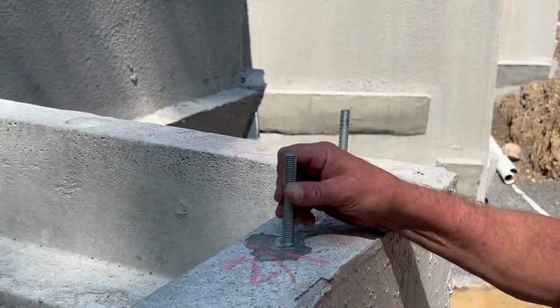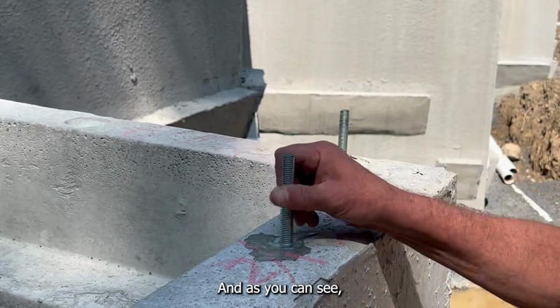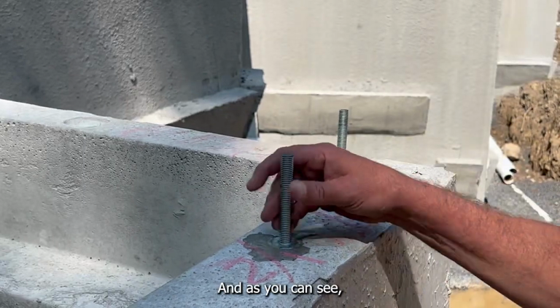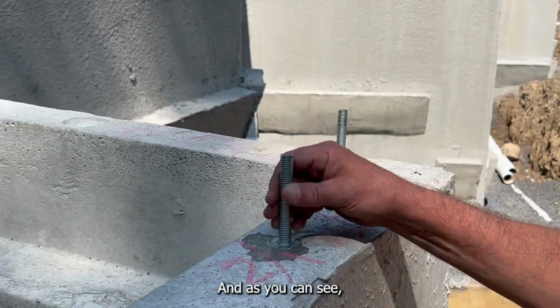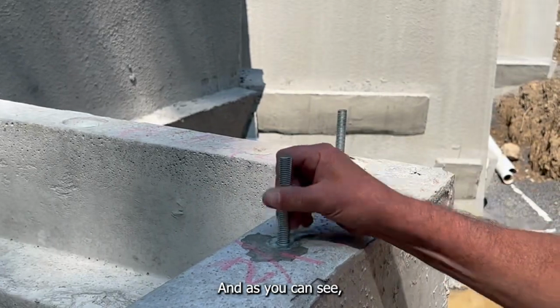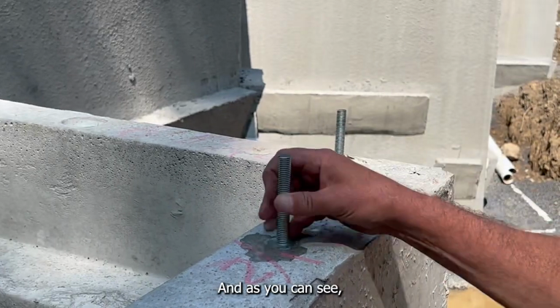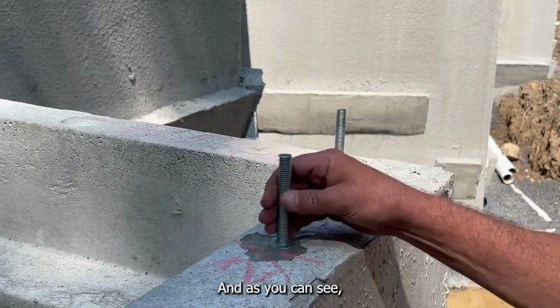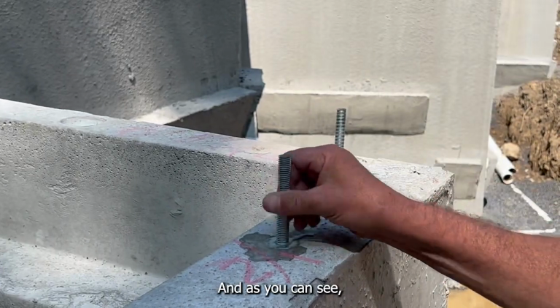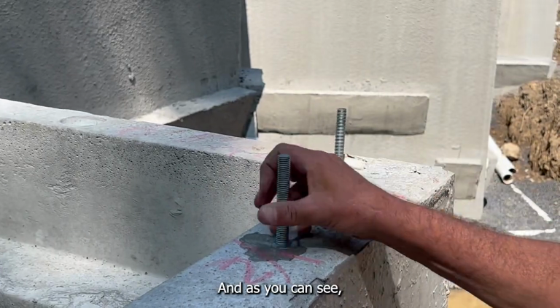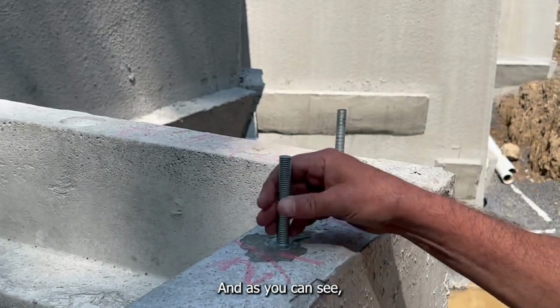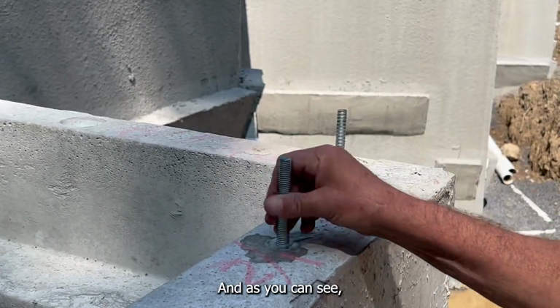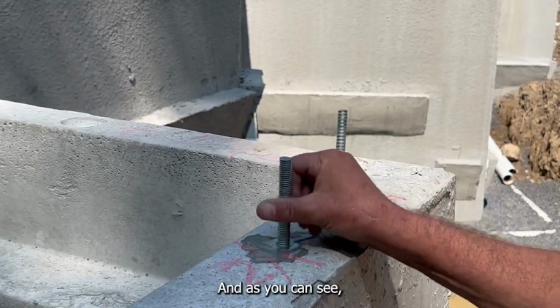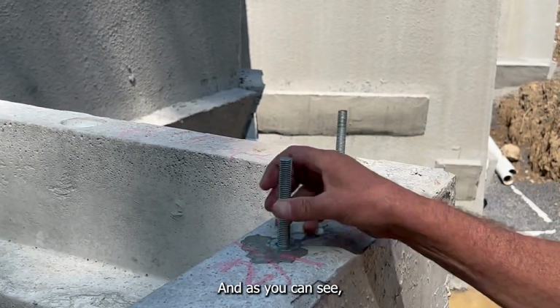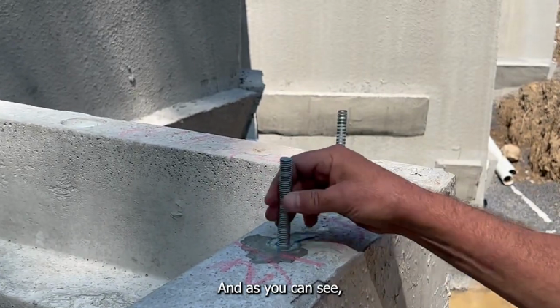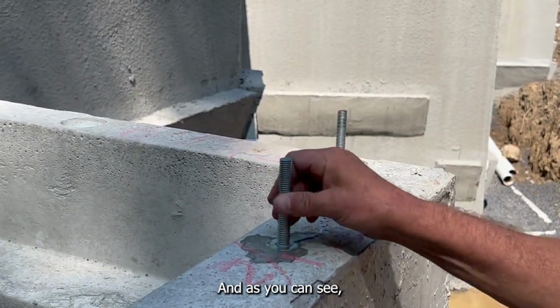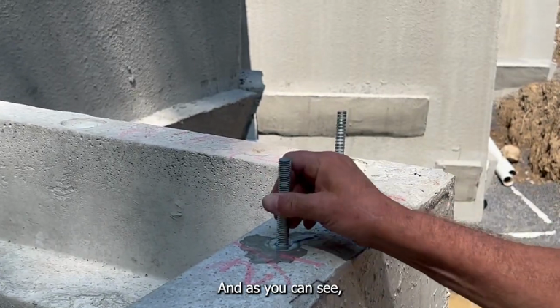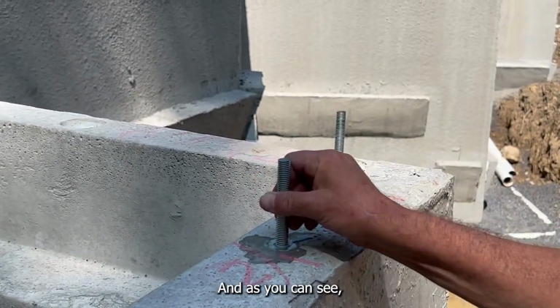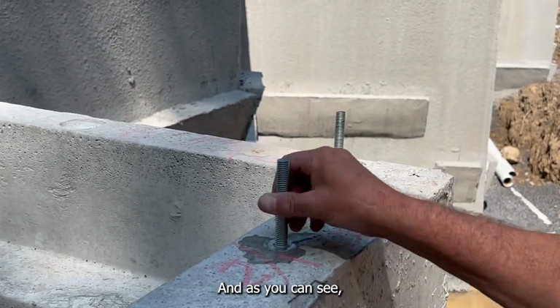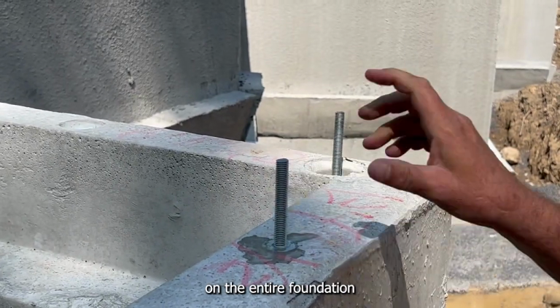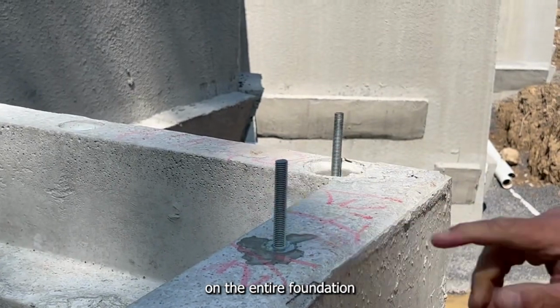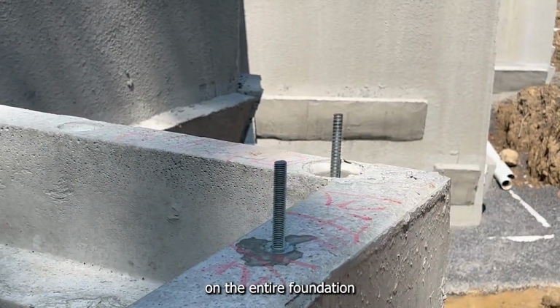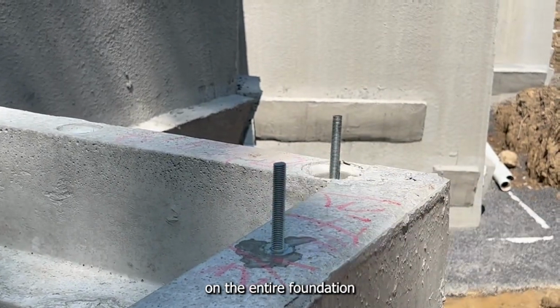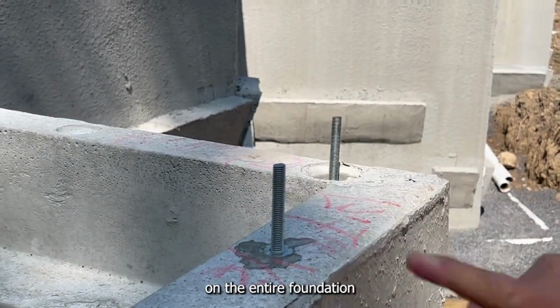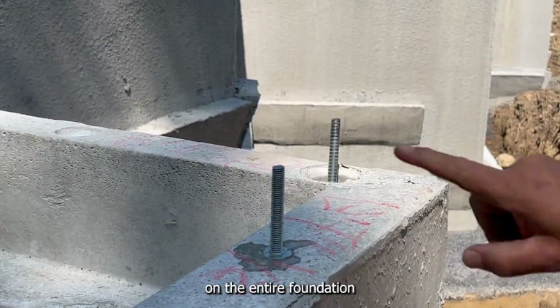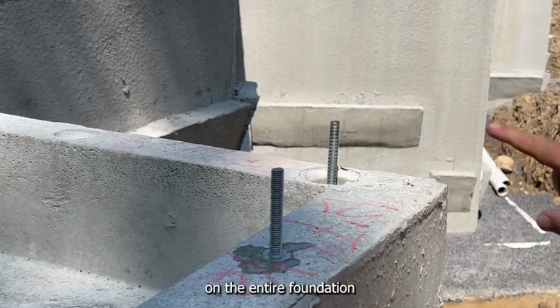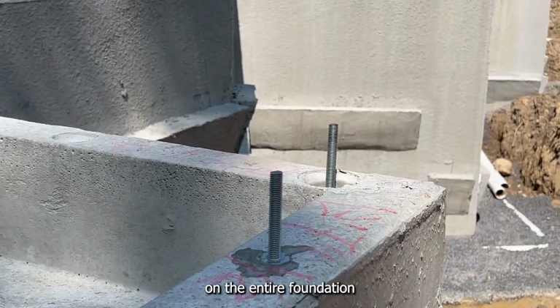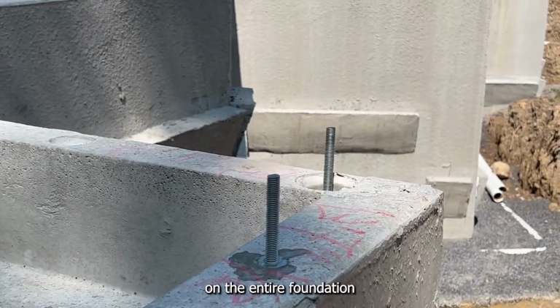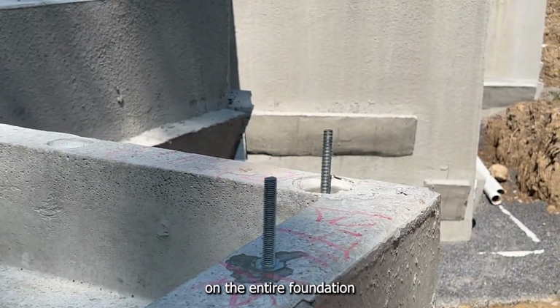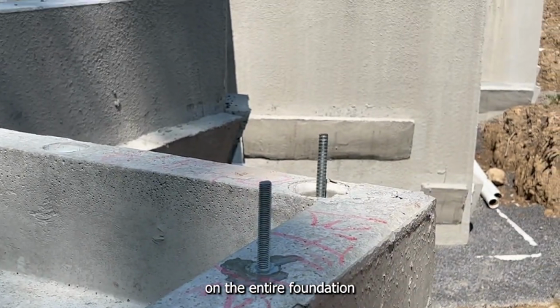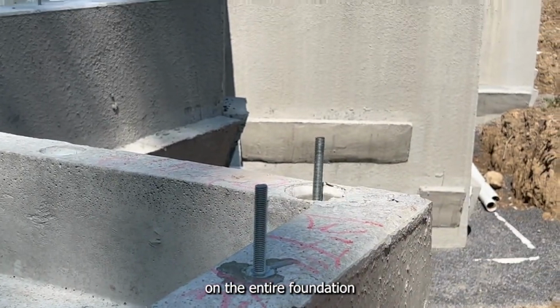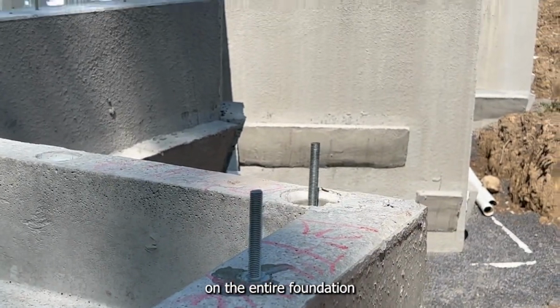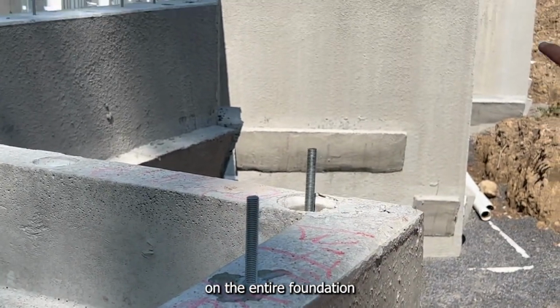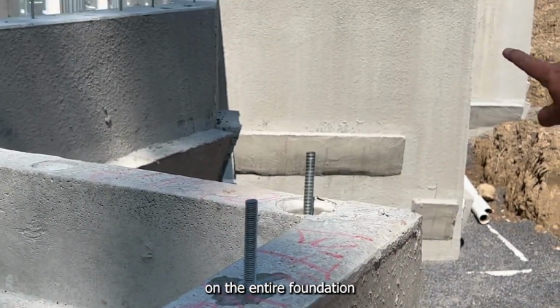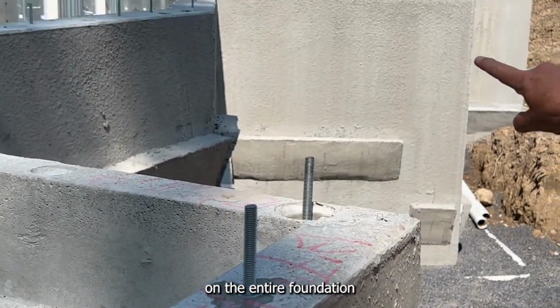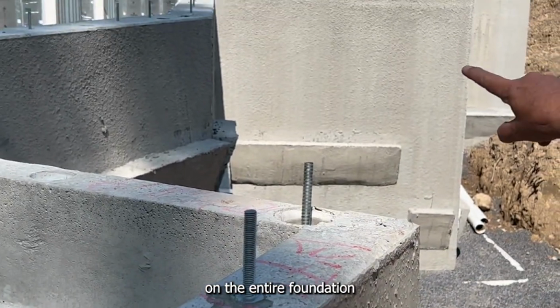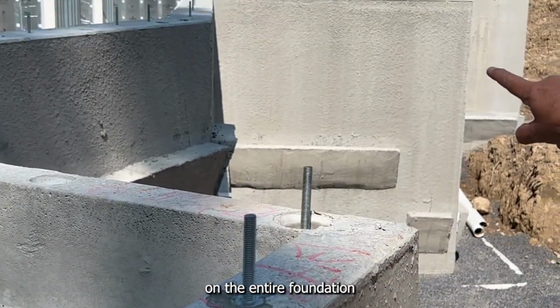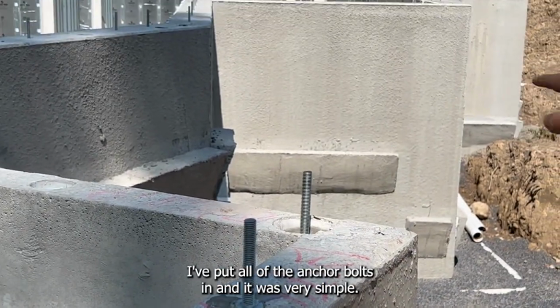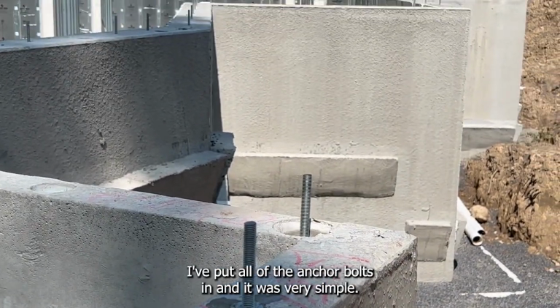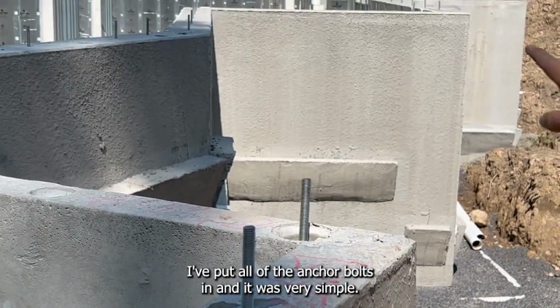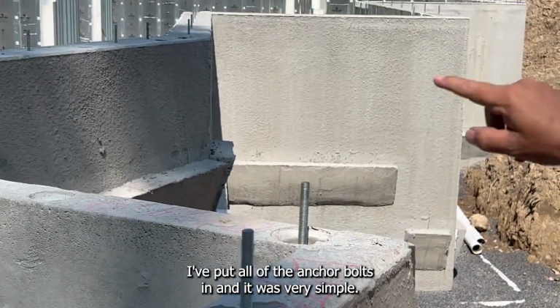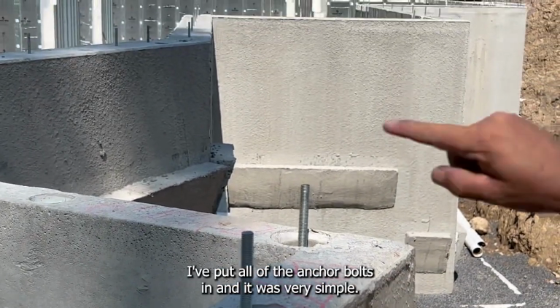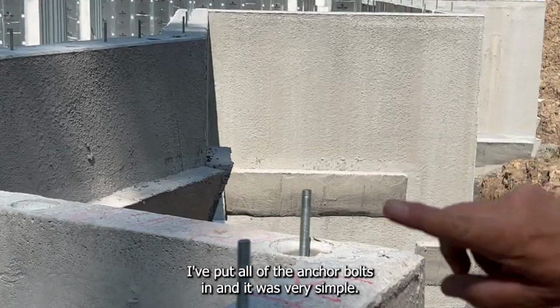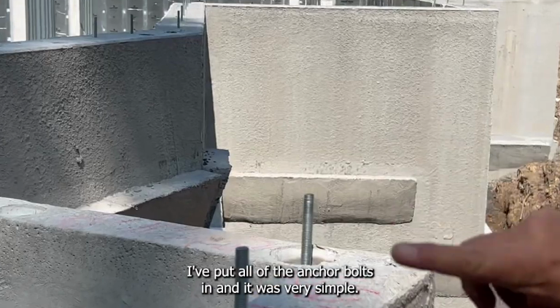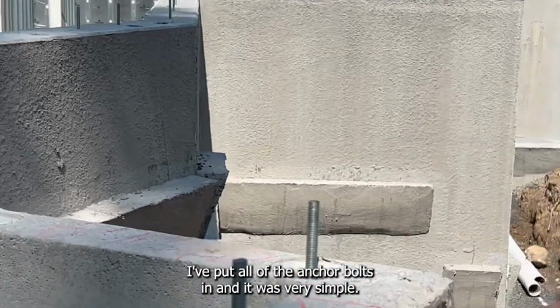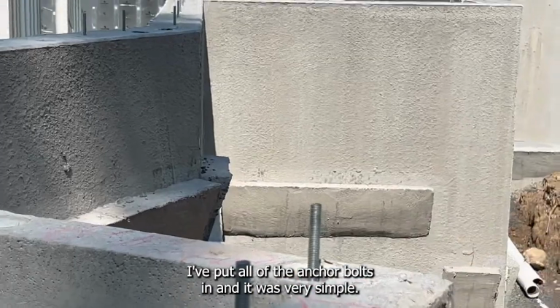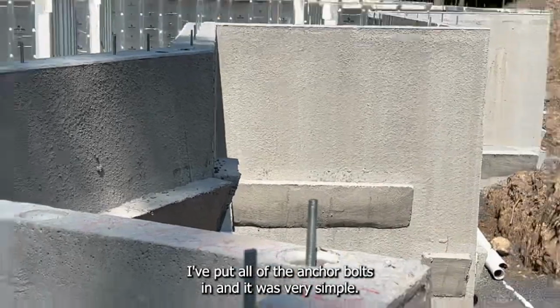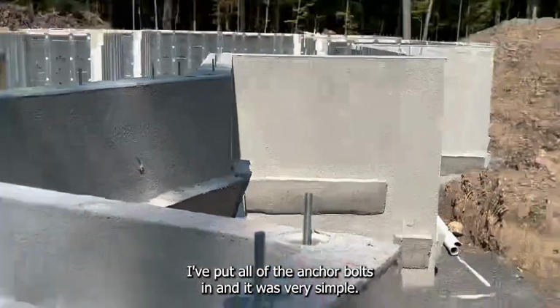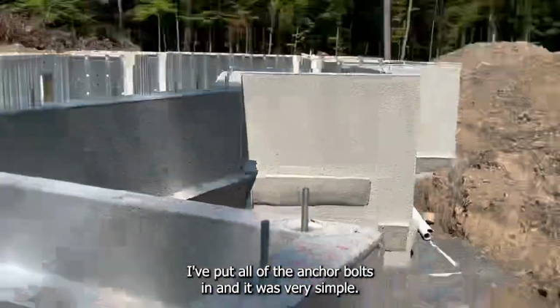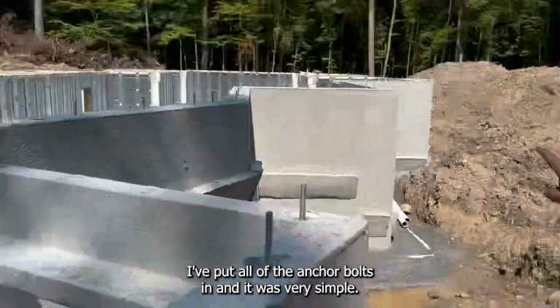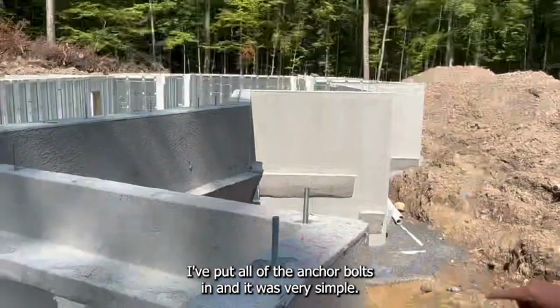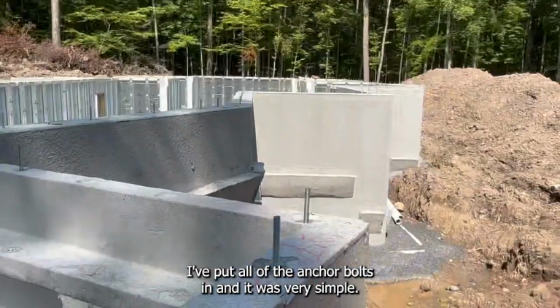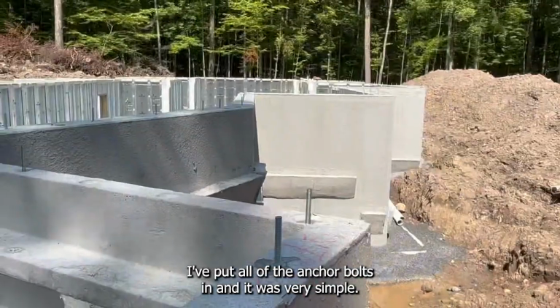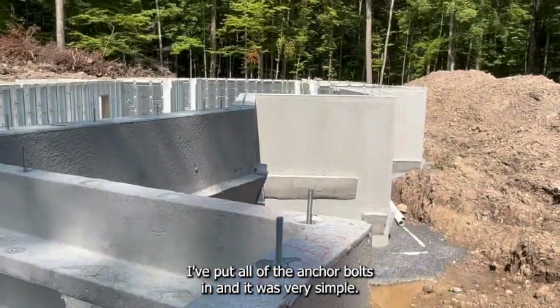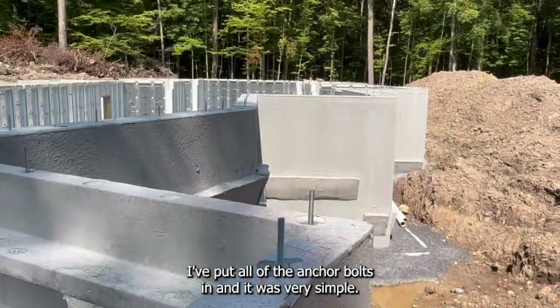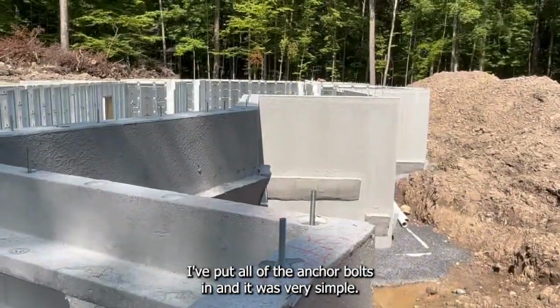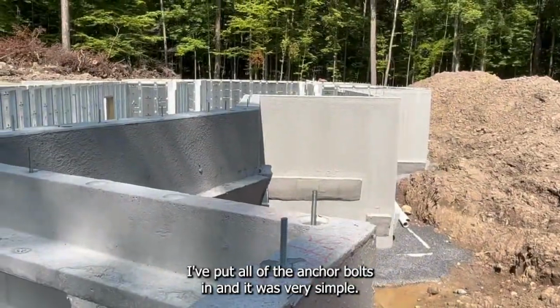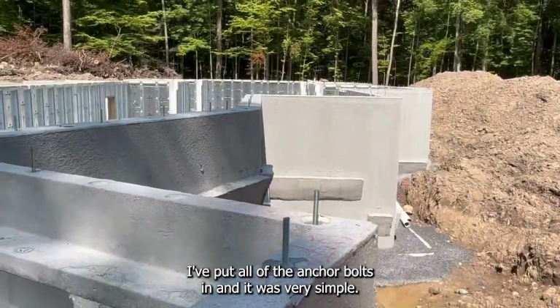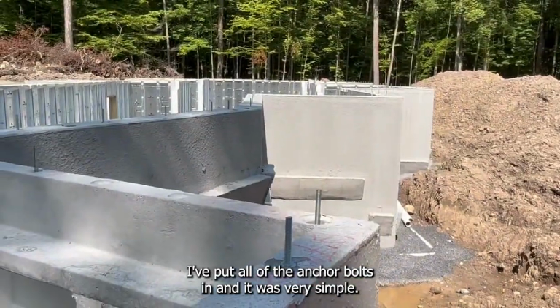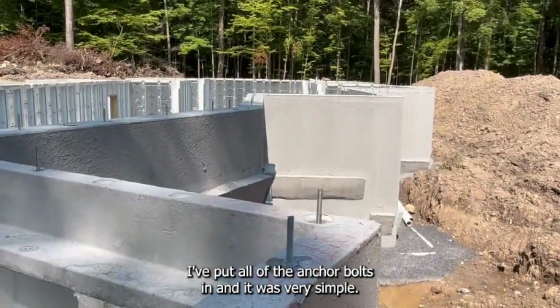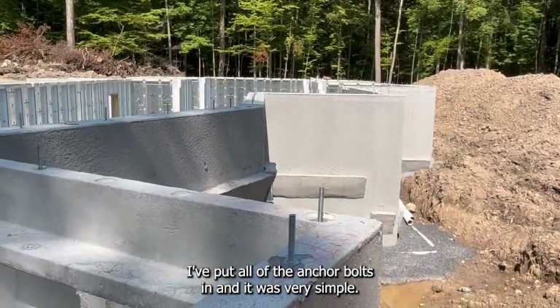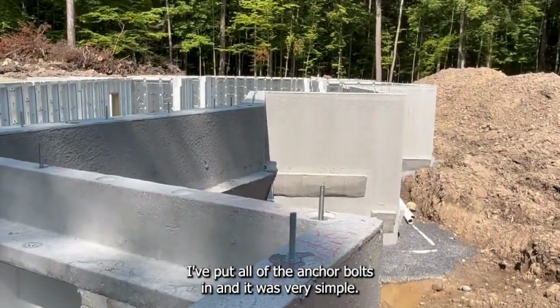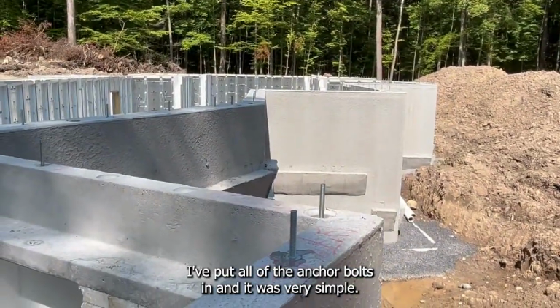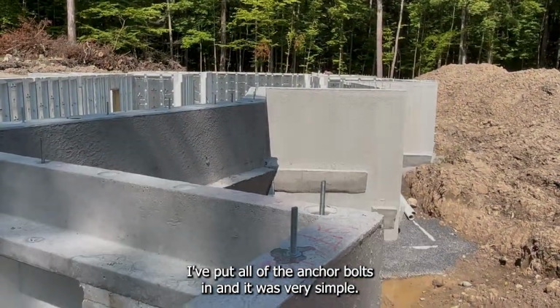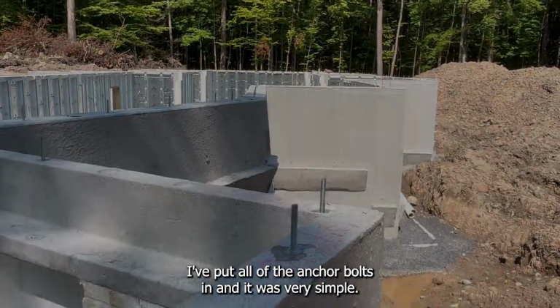As you can see on the entire foundation, I've put all of the anchor bolts in, and it was very simple.